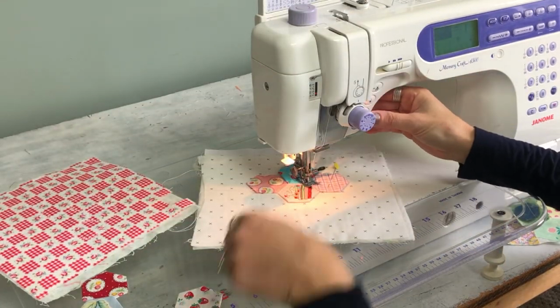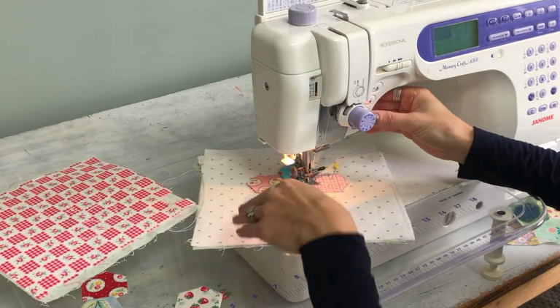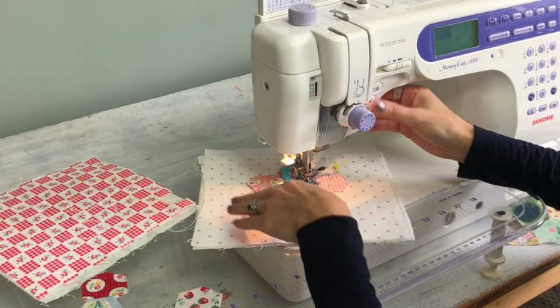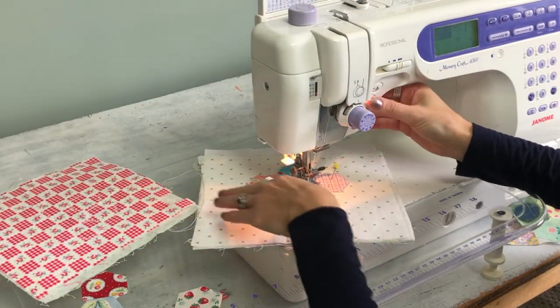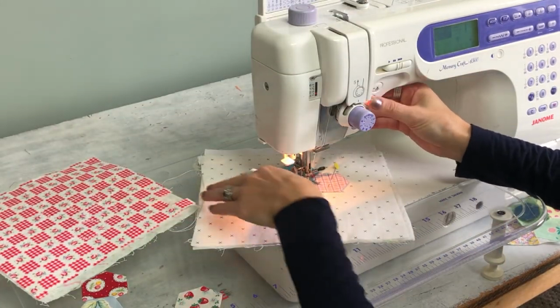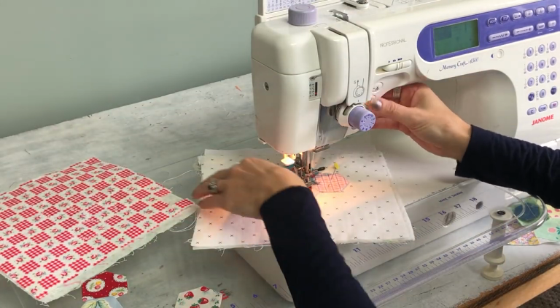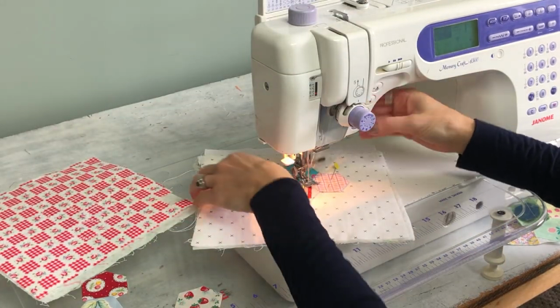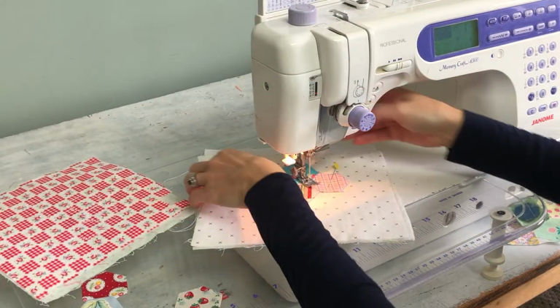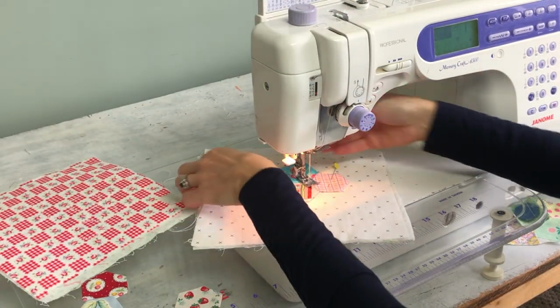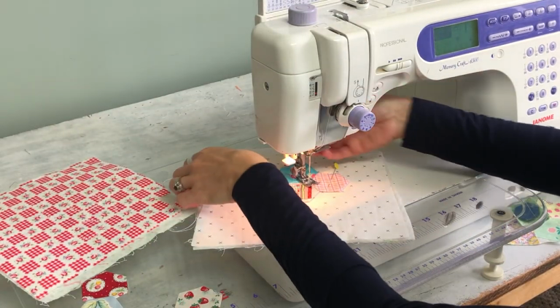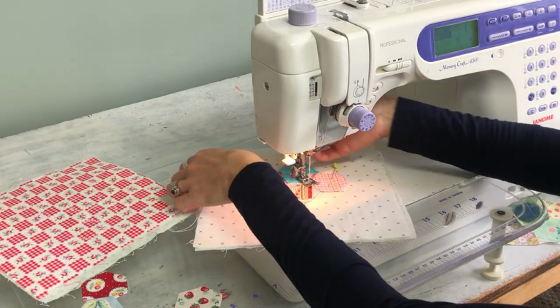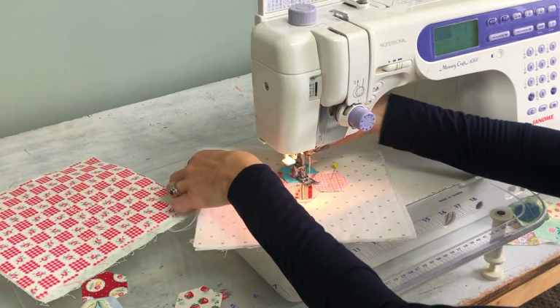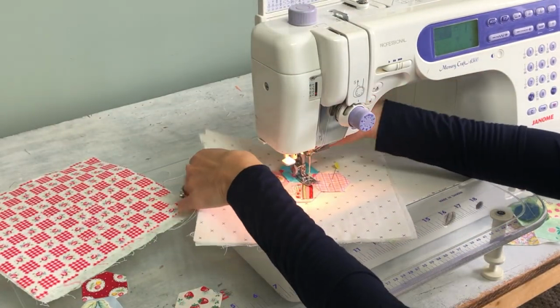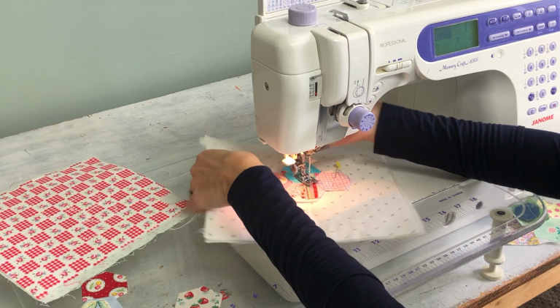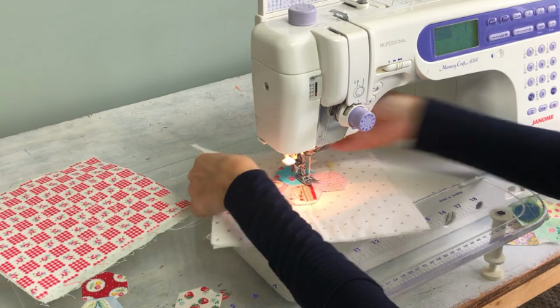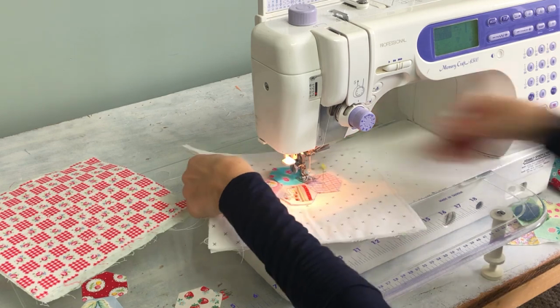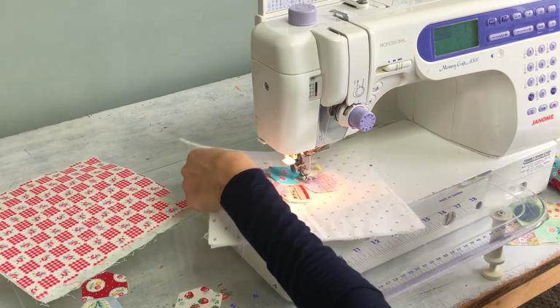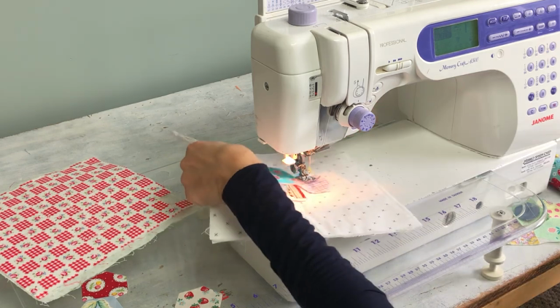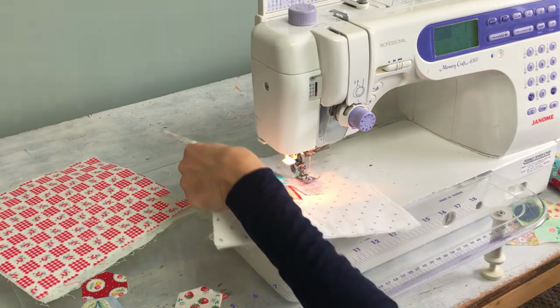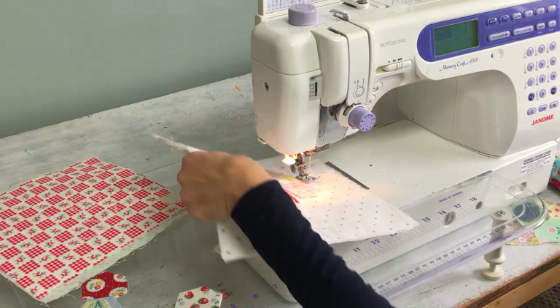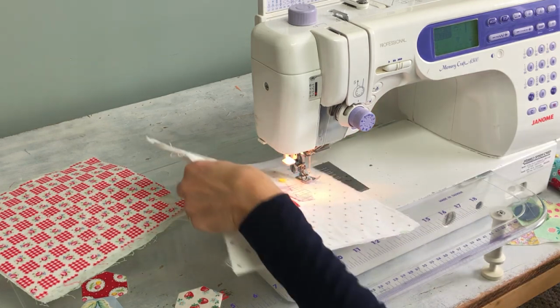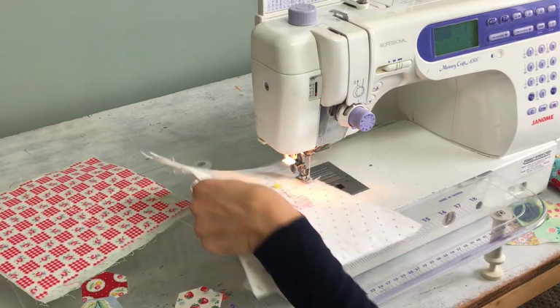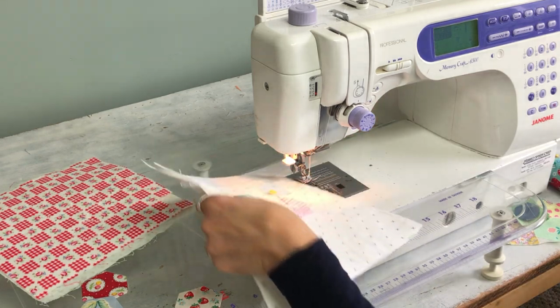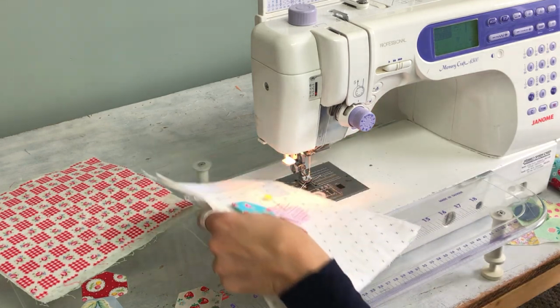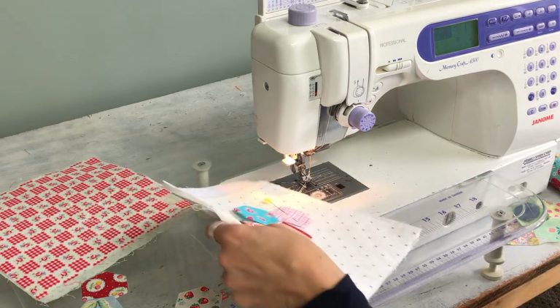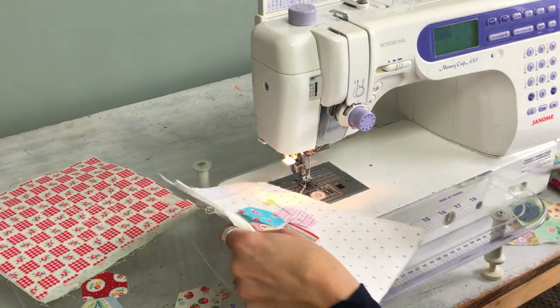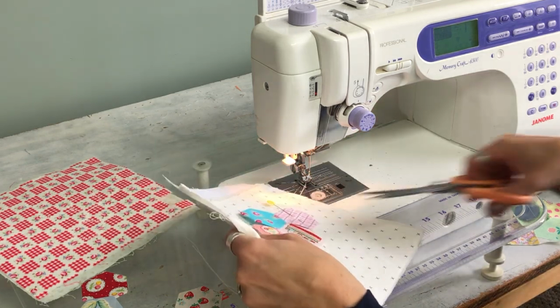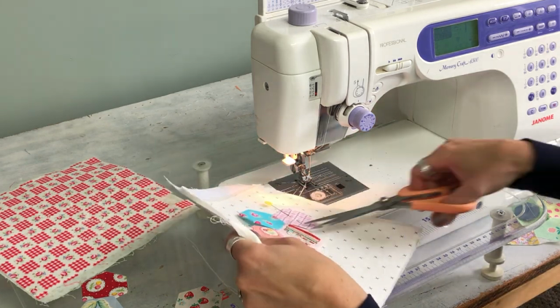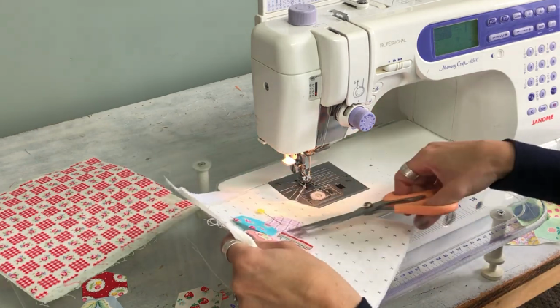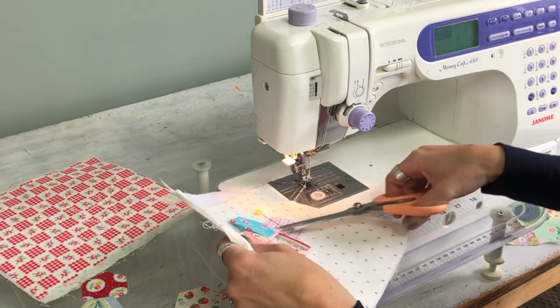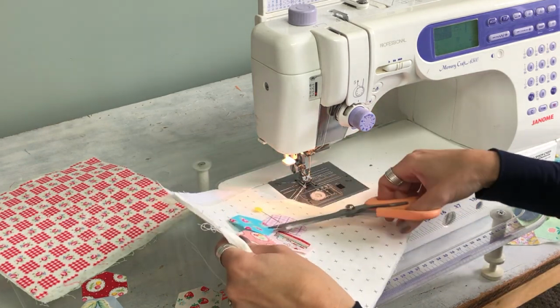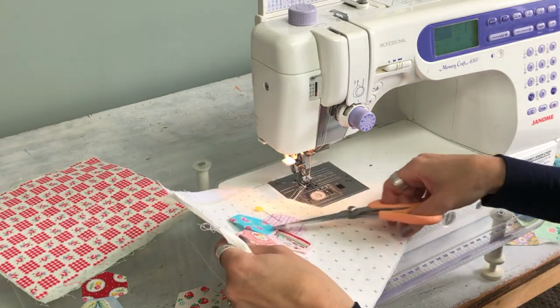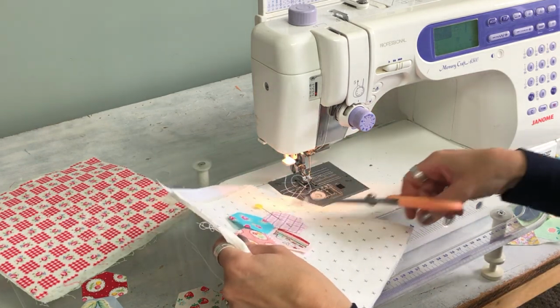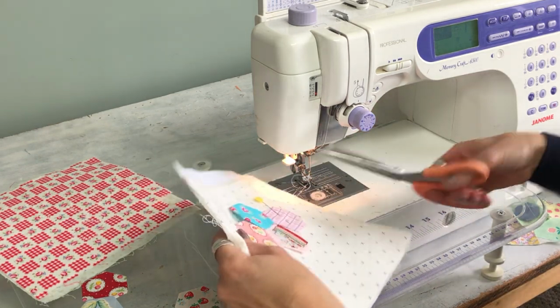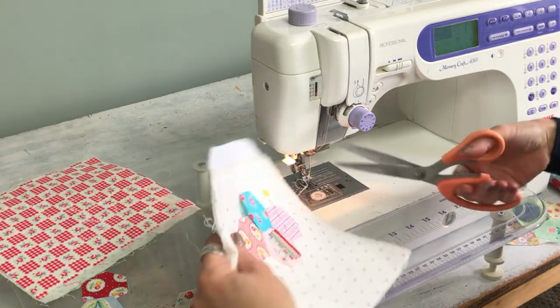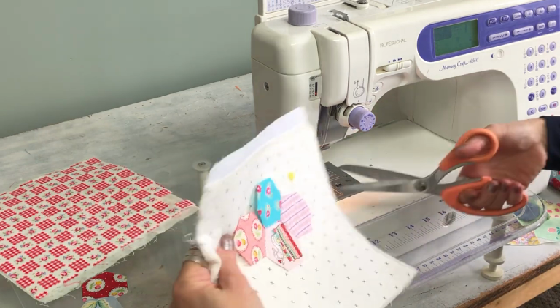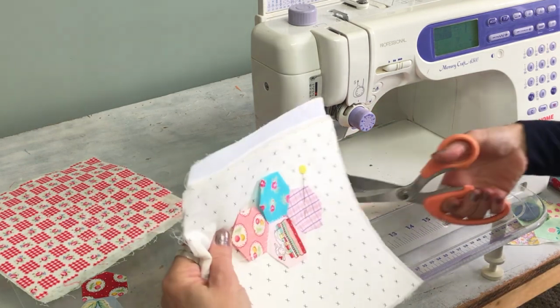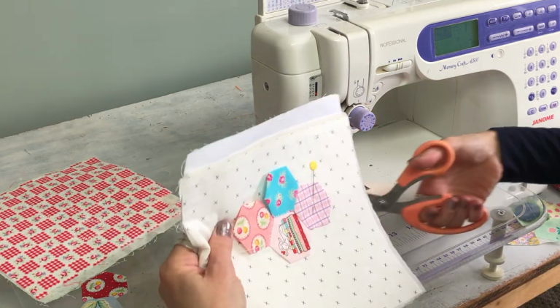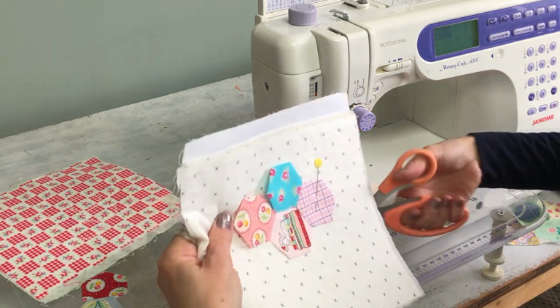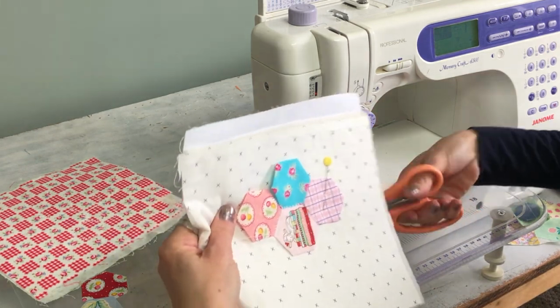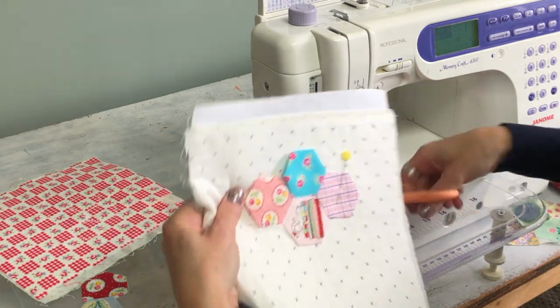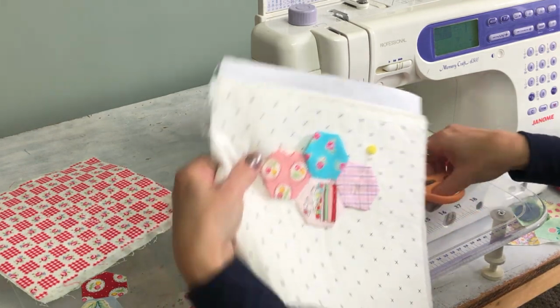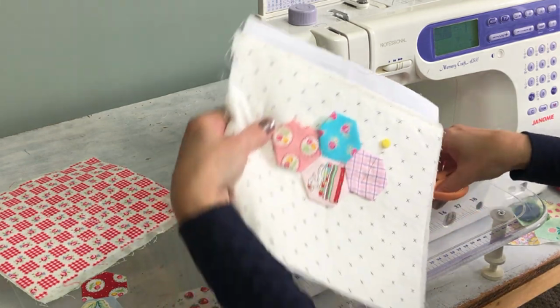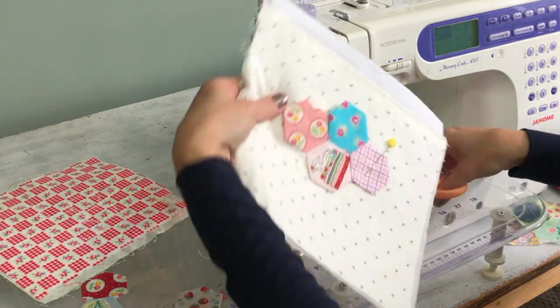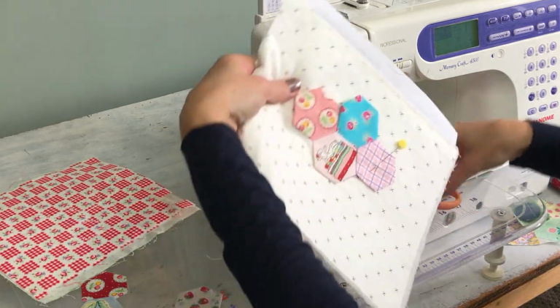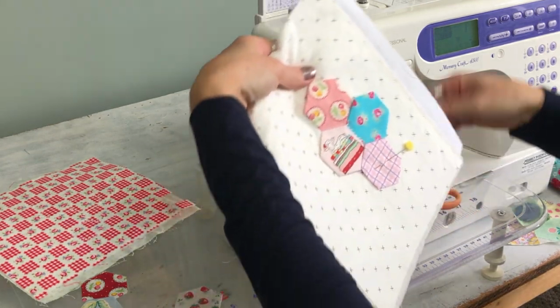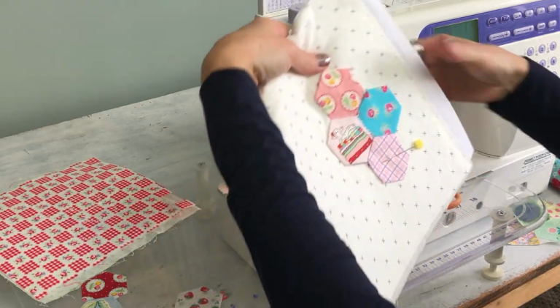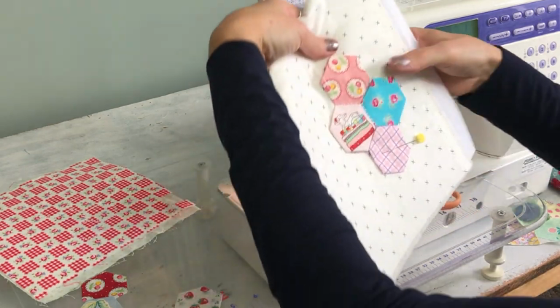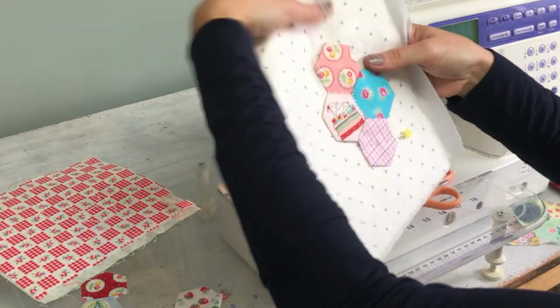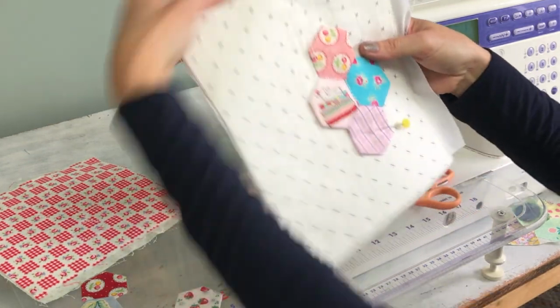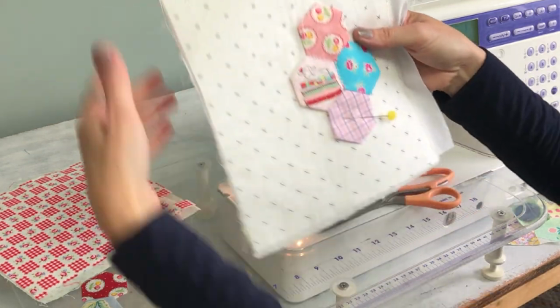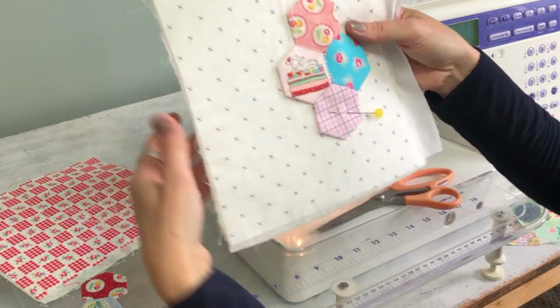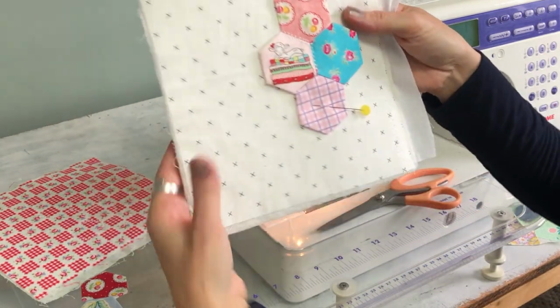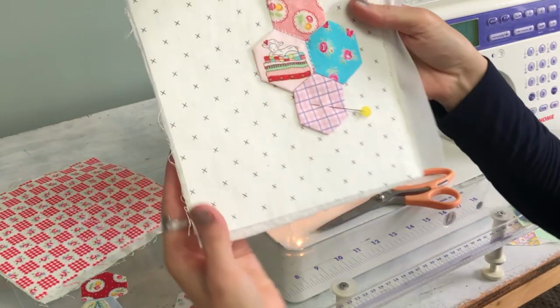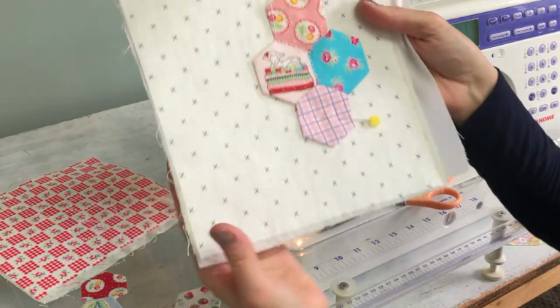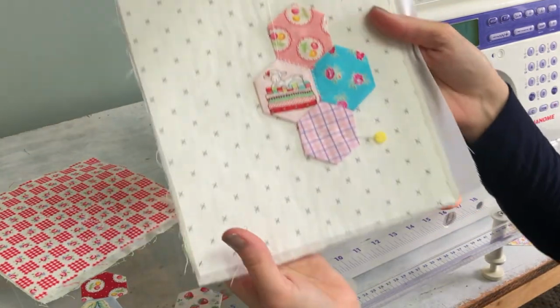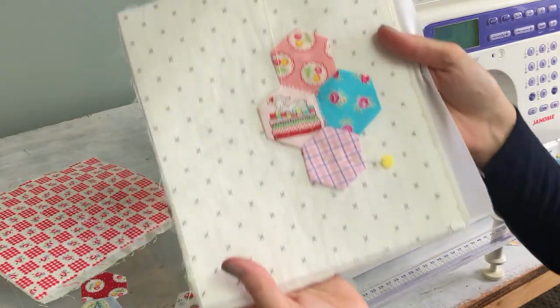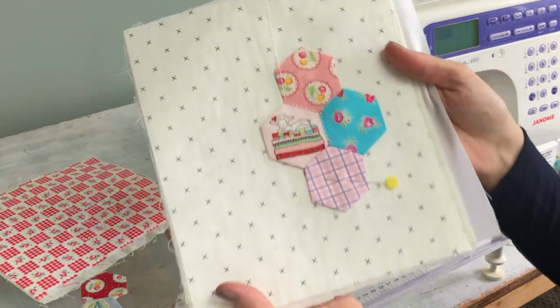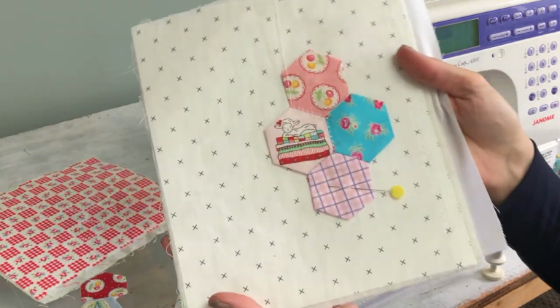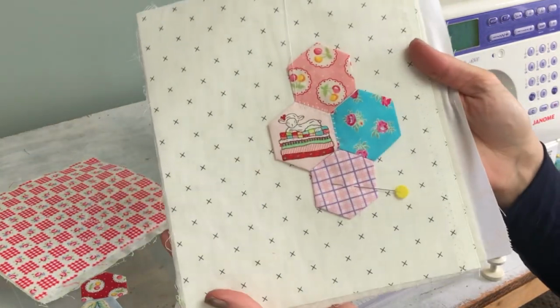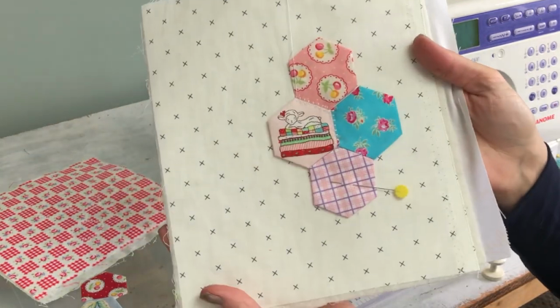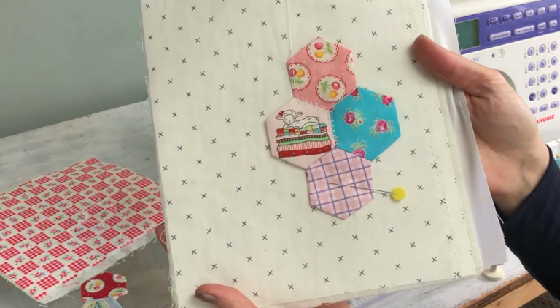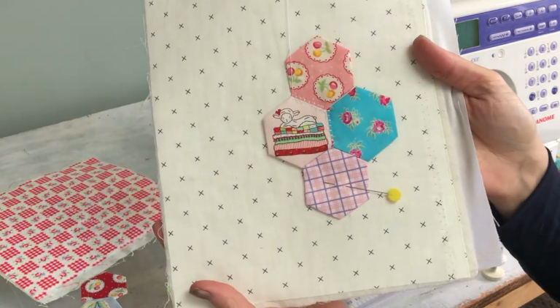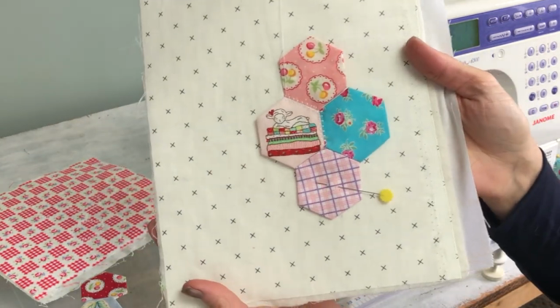So right now I'm just going to pull this out so I can show you. There's the little stitching.